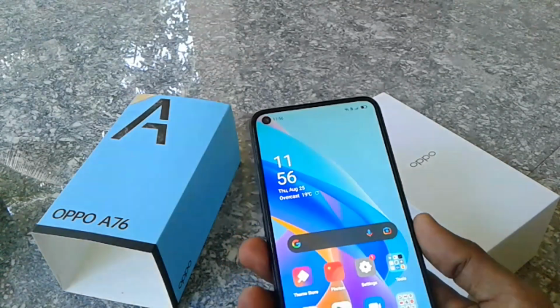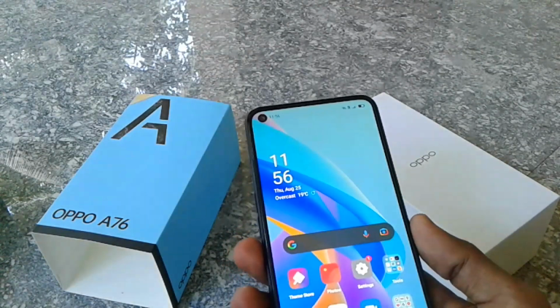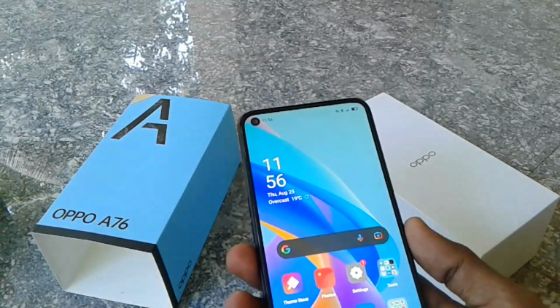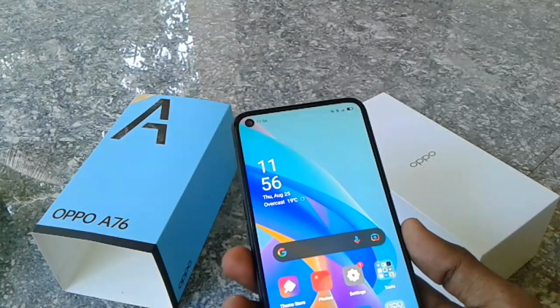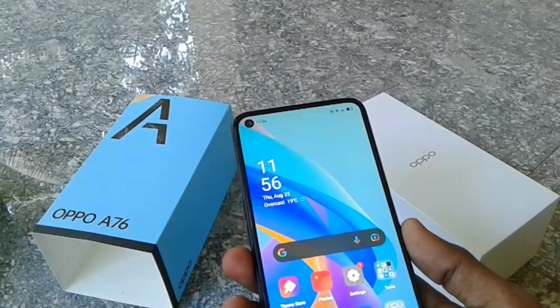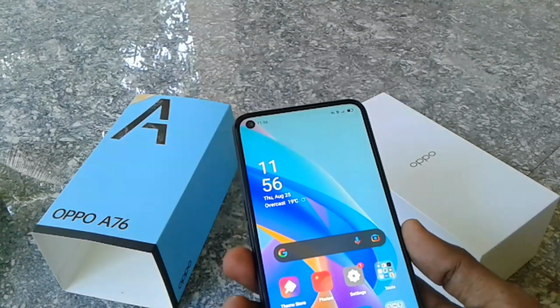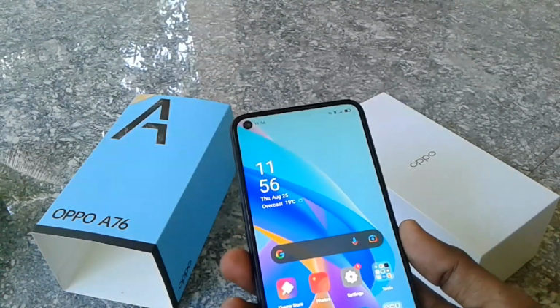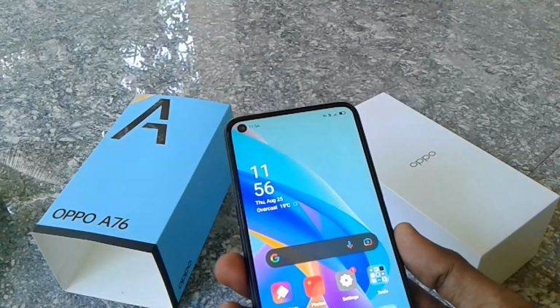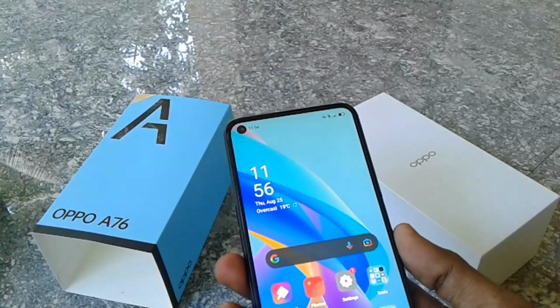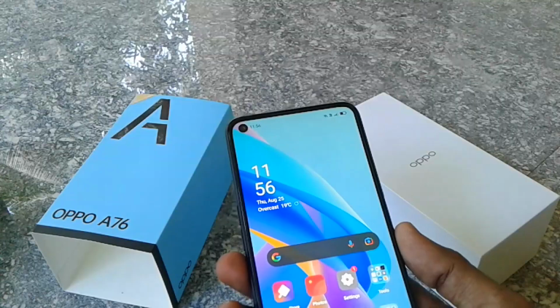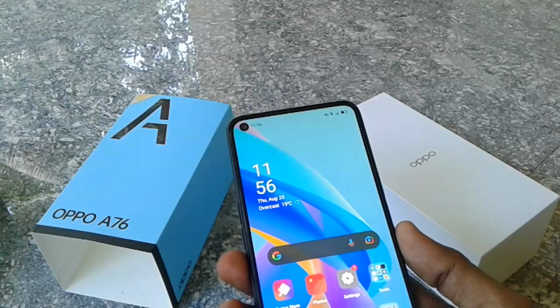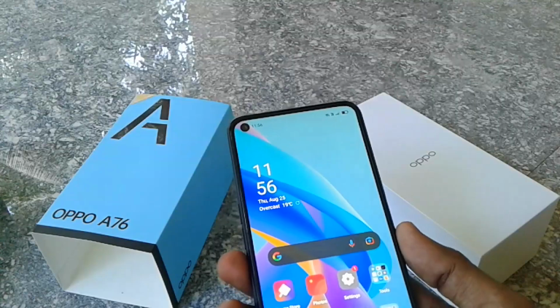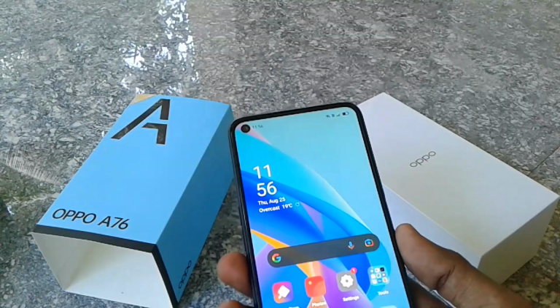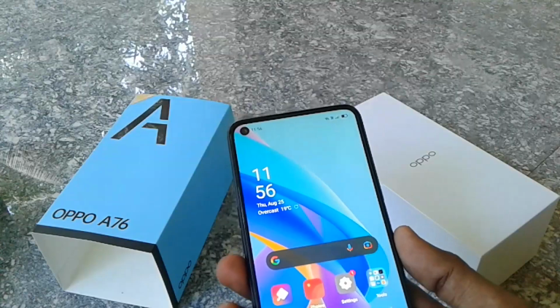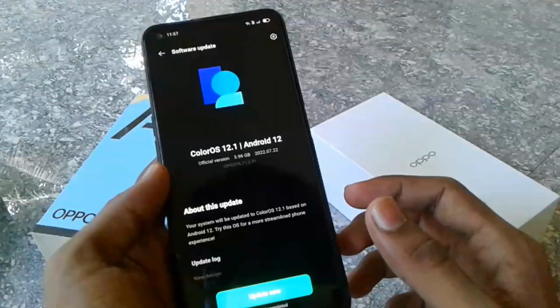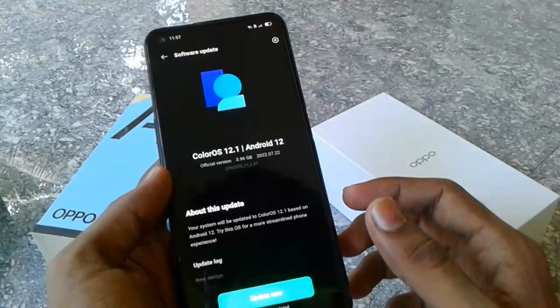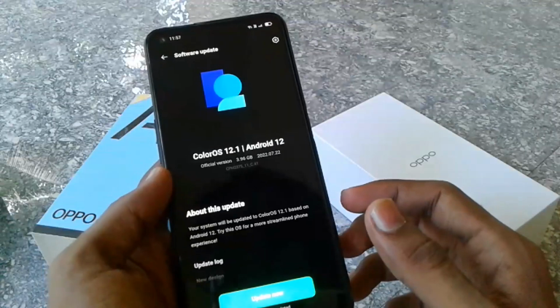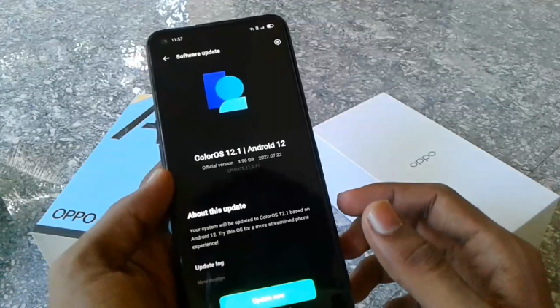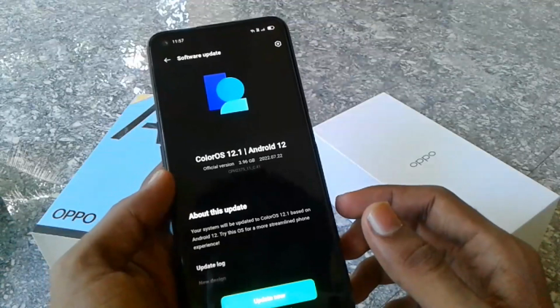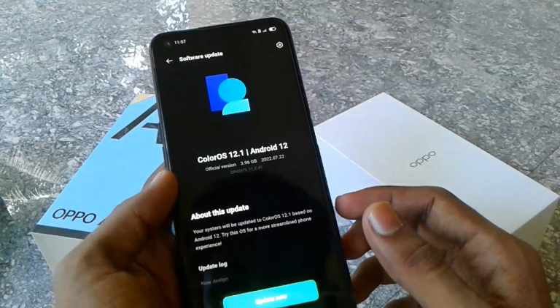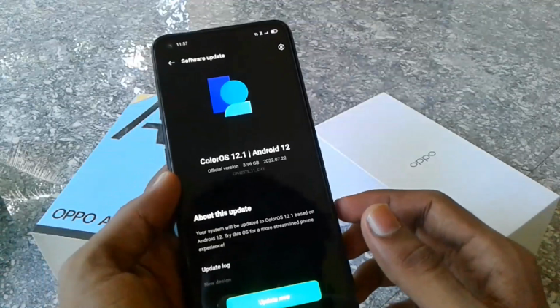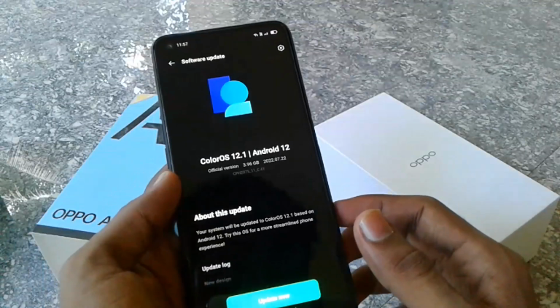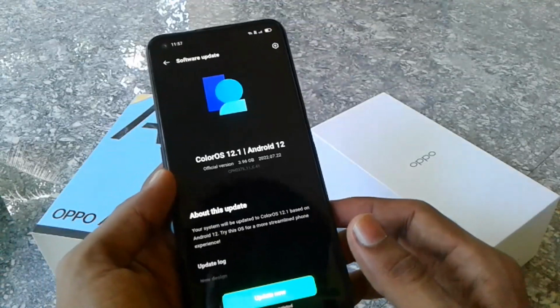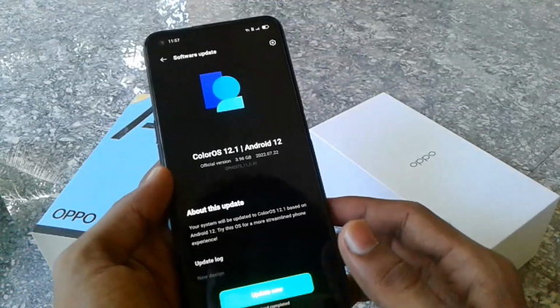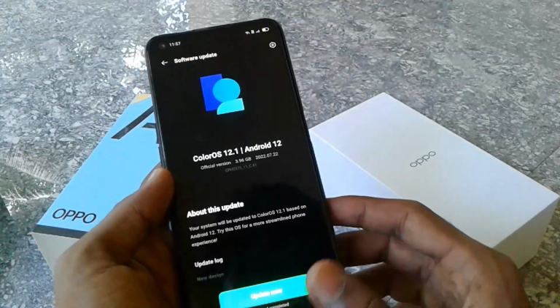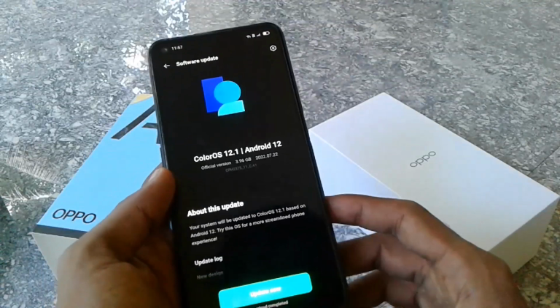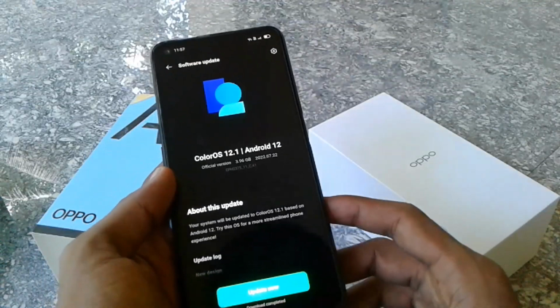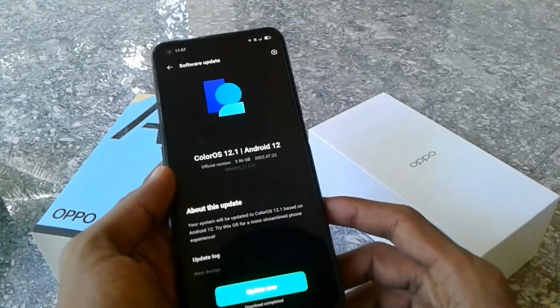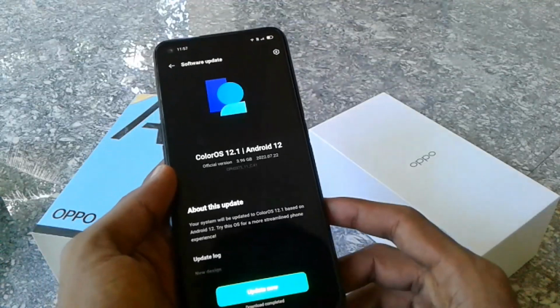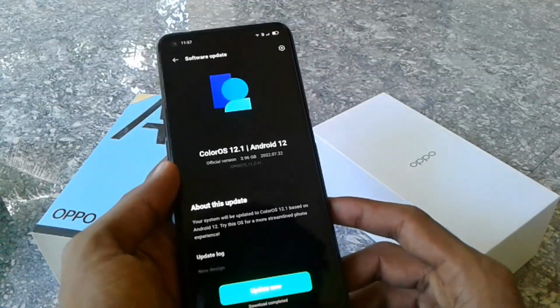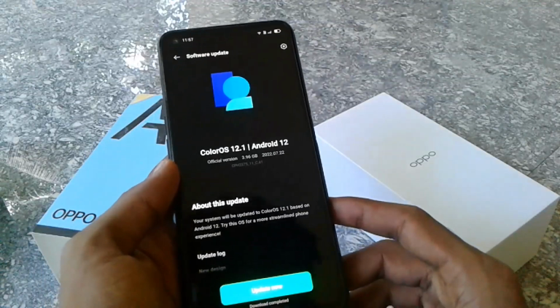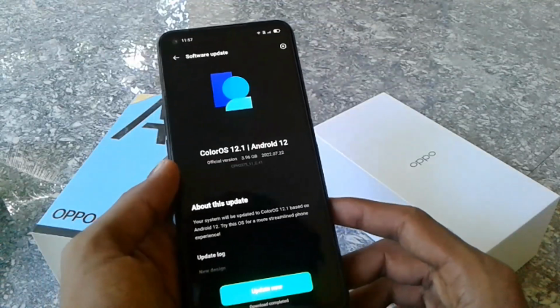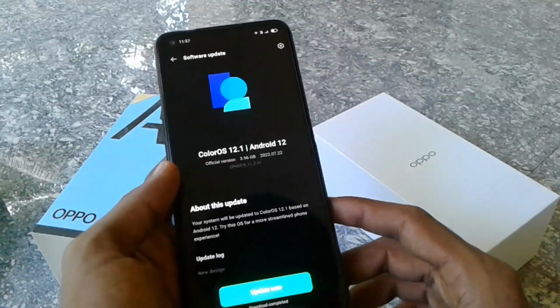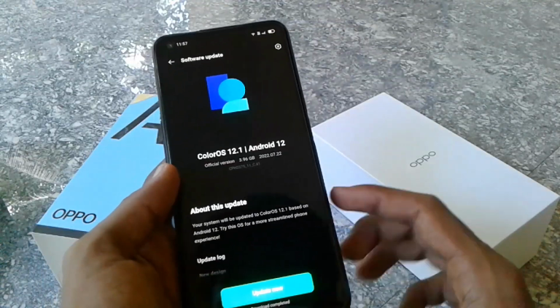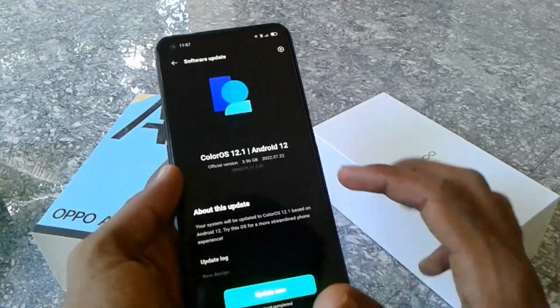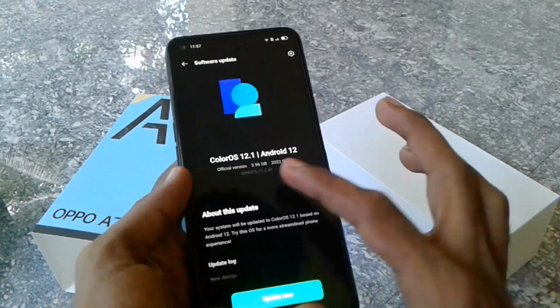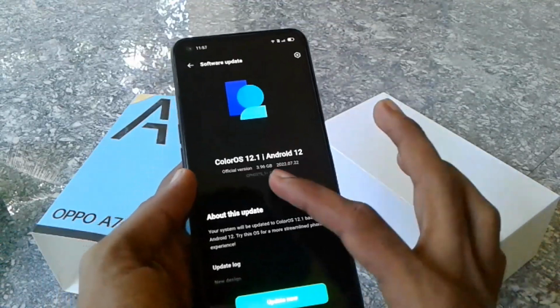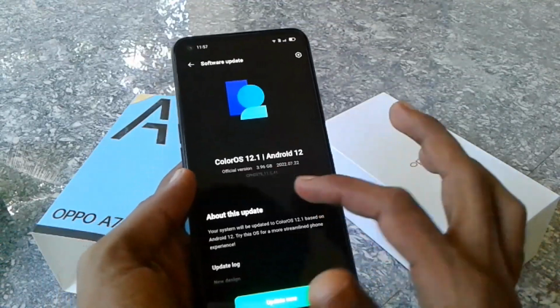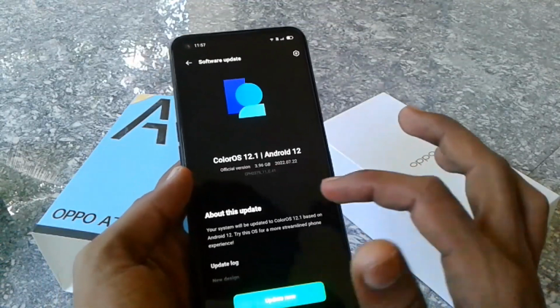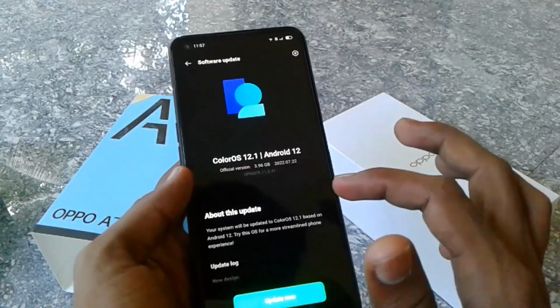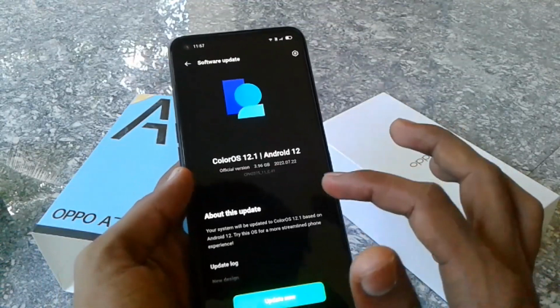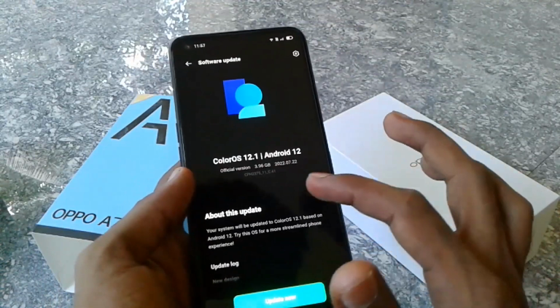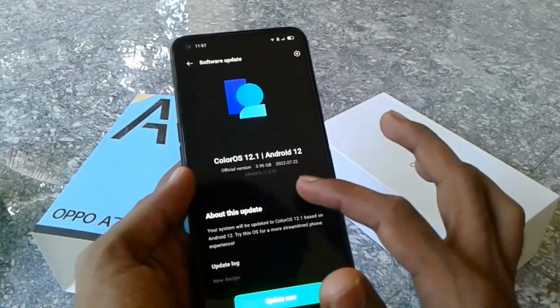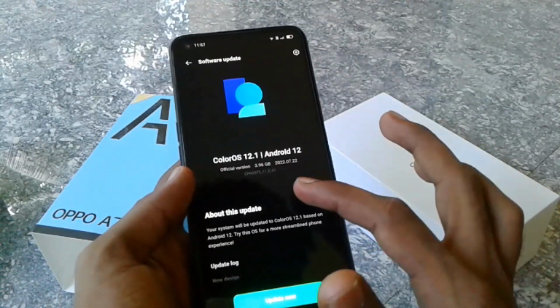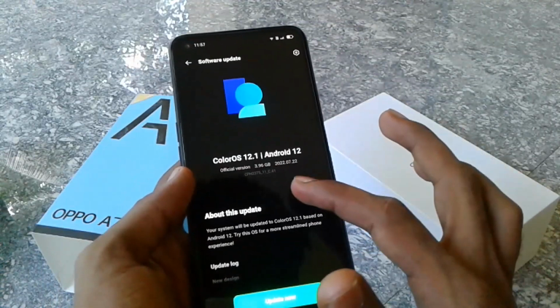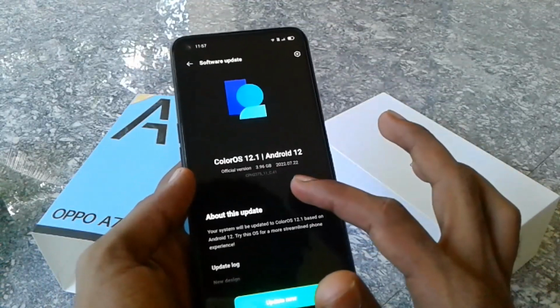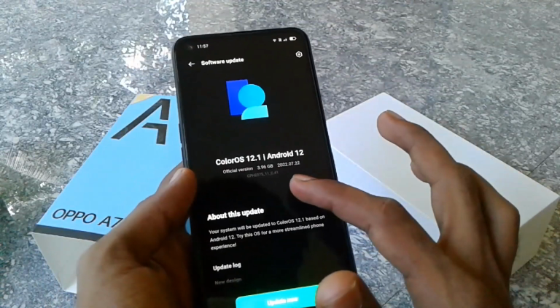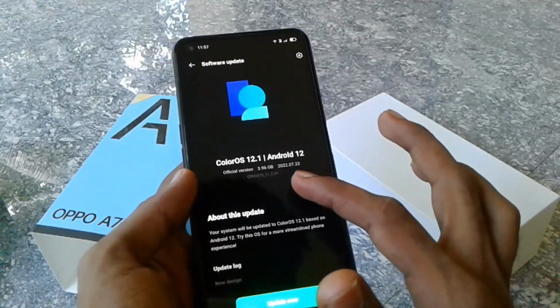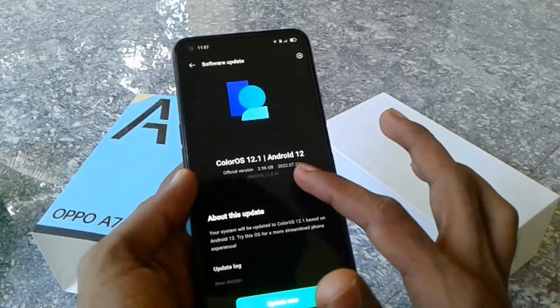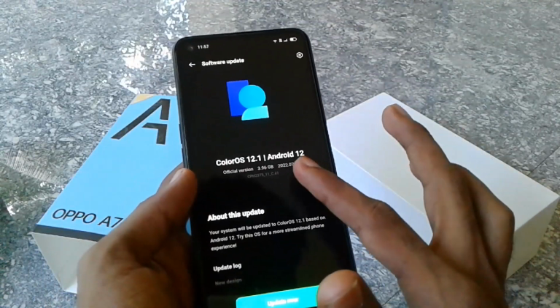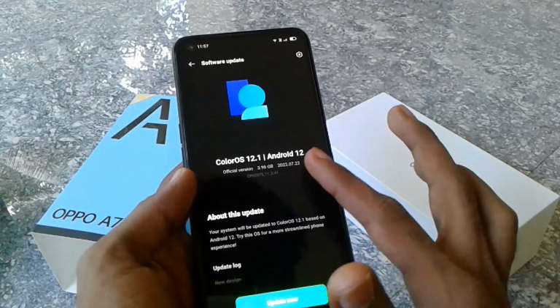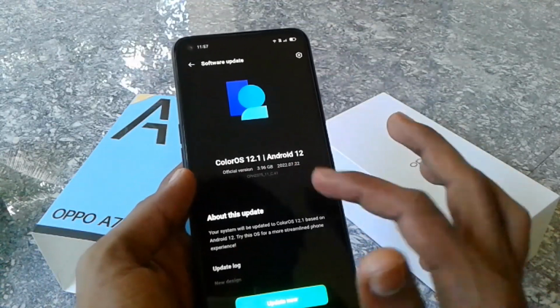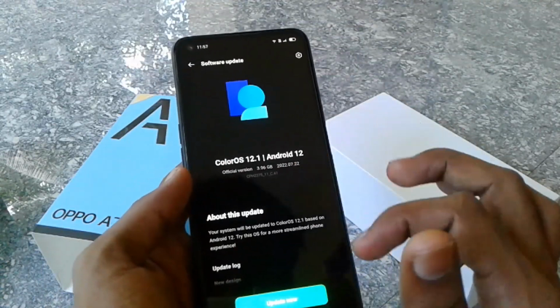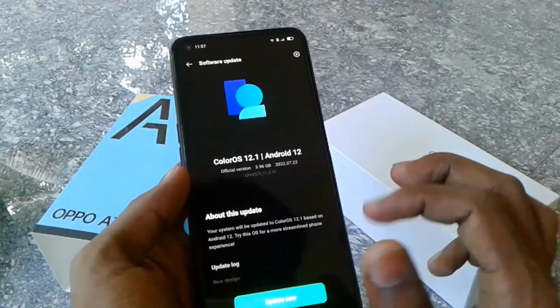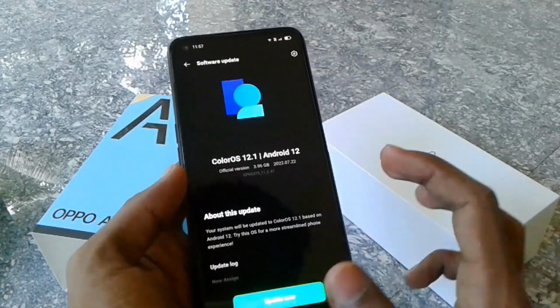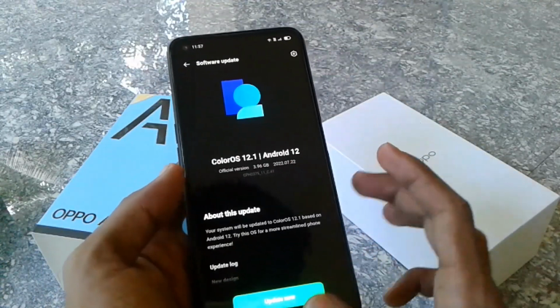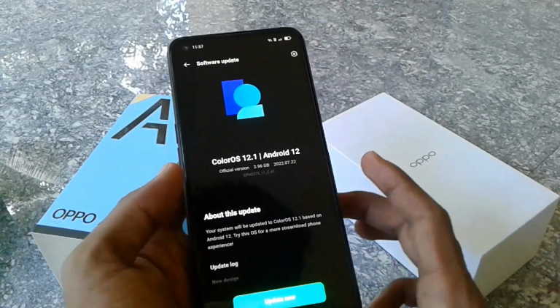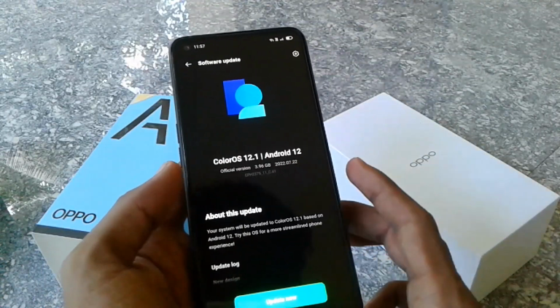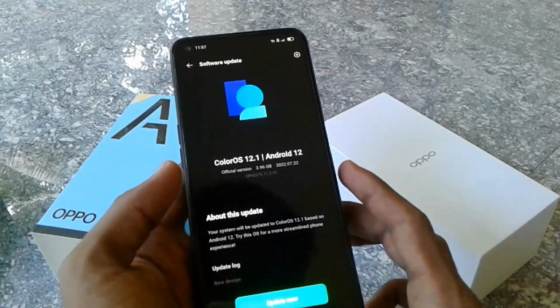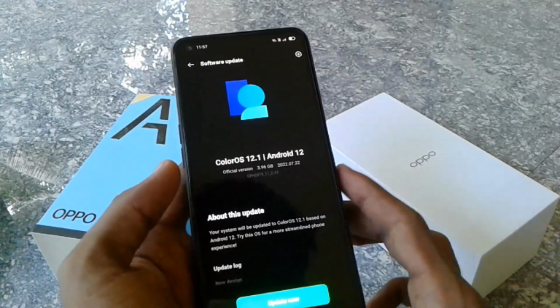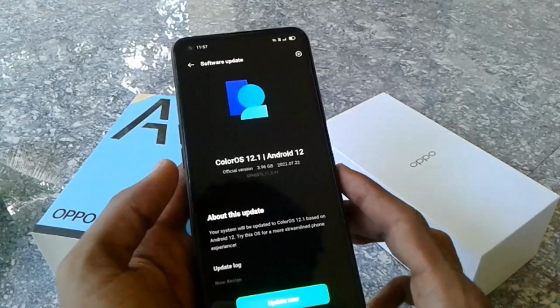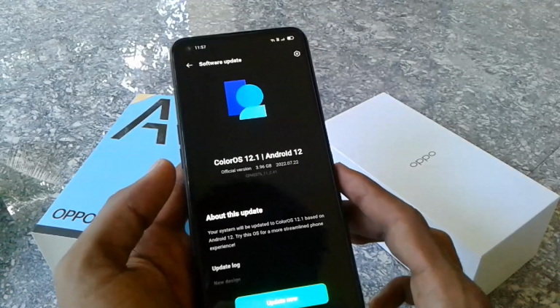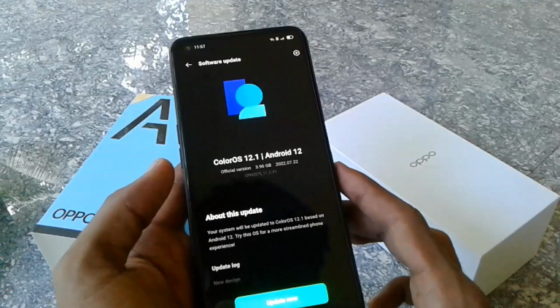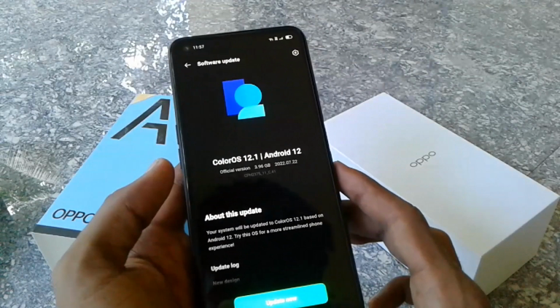I'll show you the specs. I'll show you the color OS and Android version.